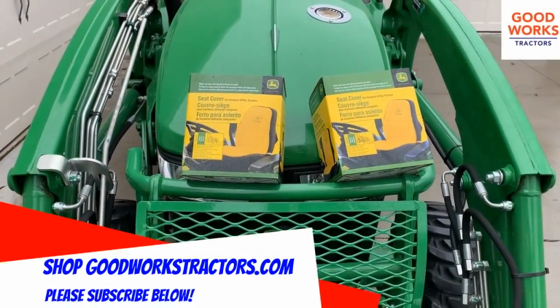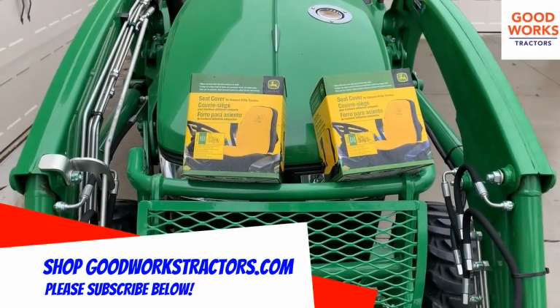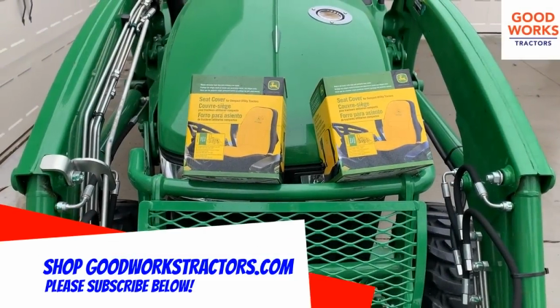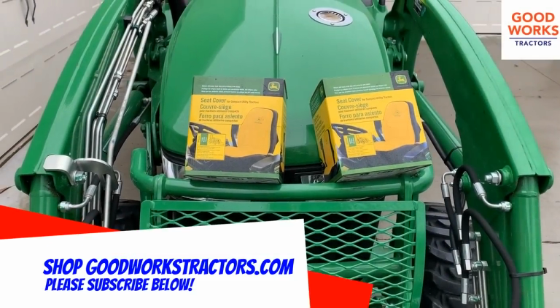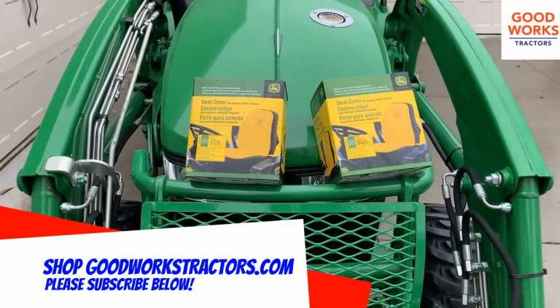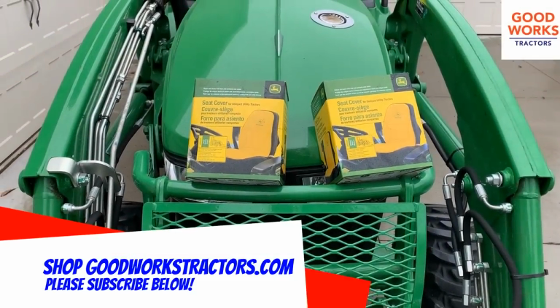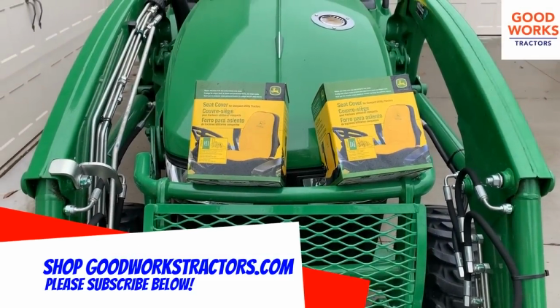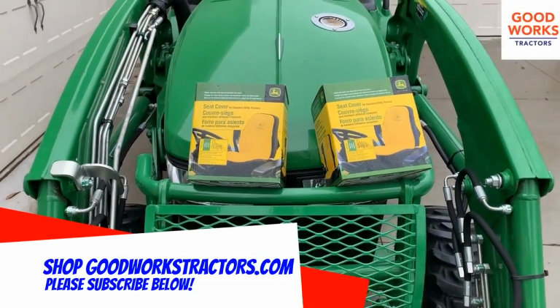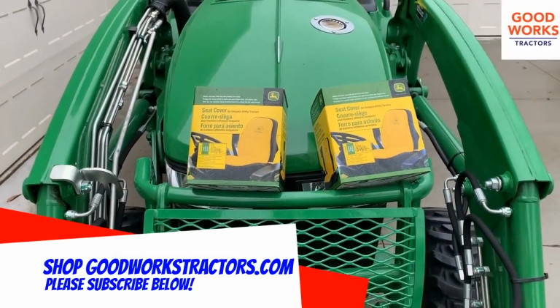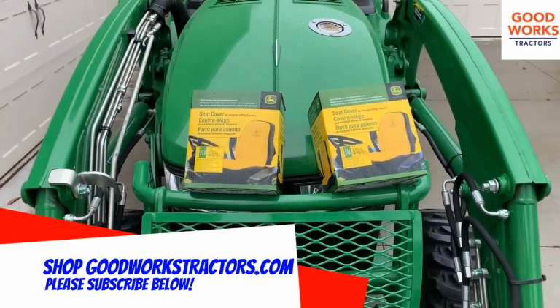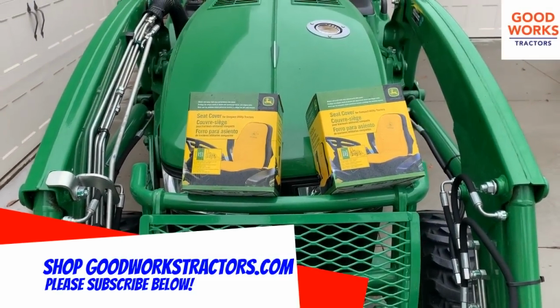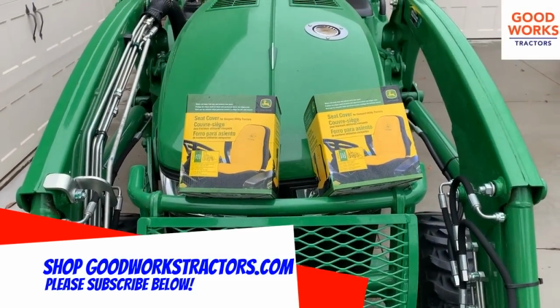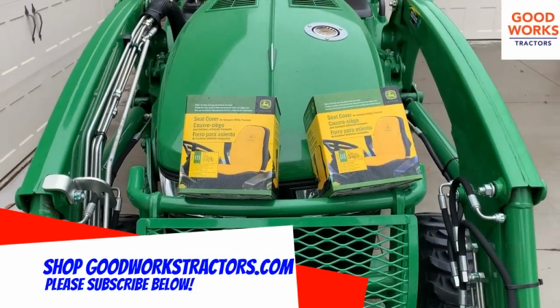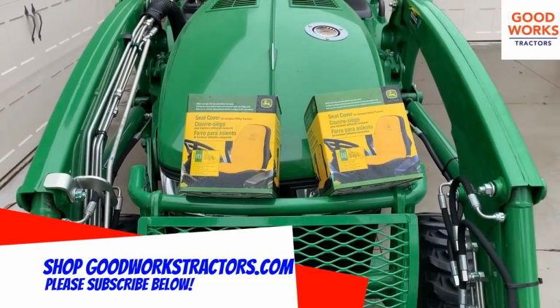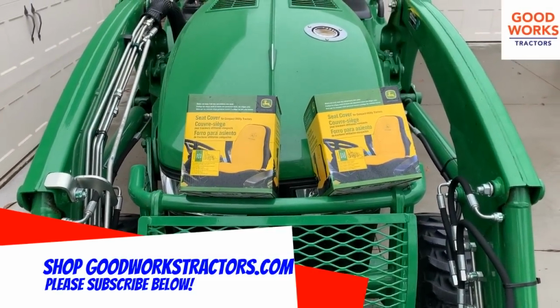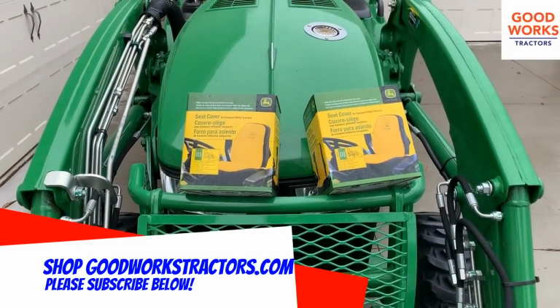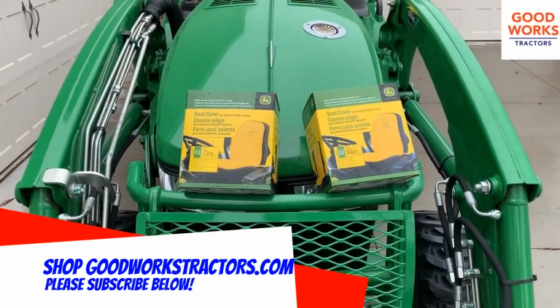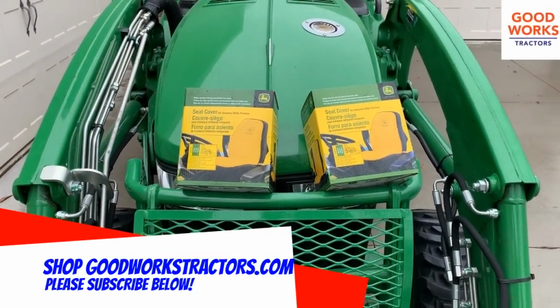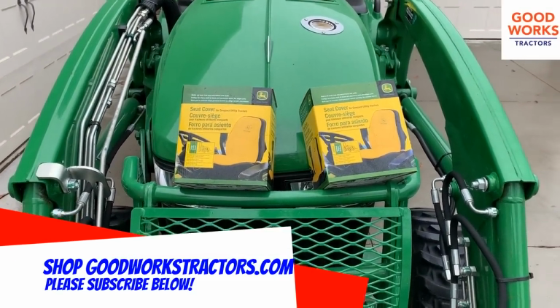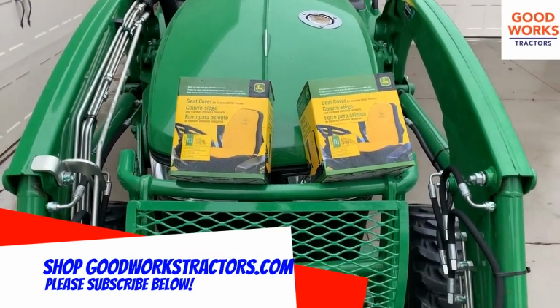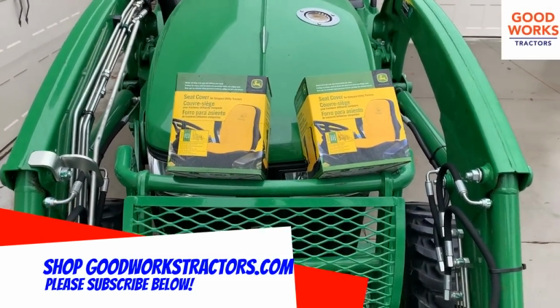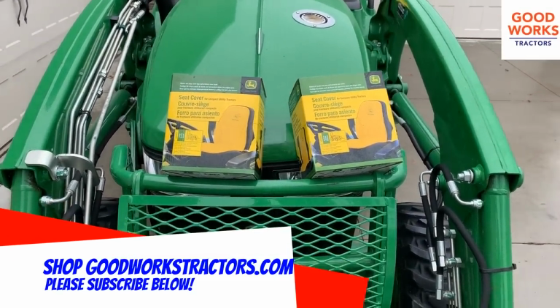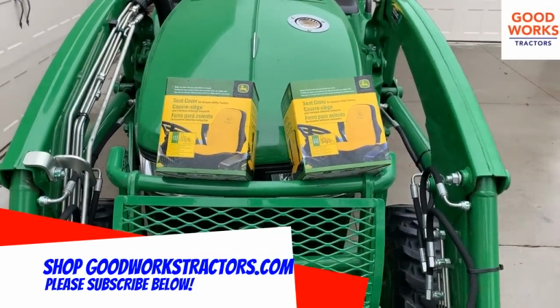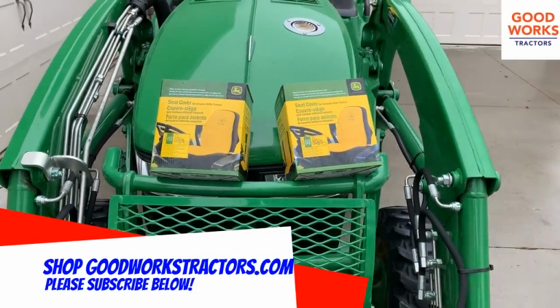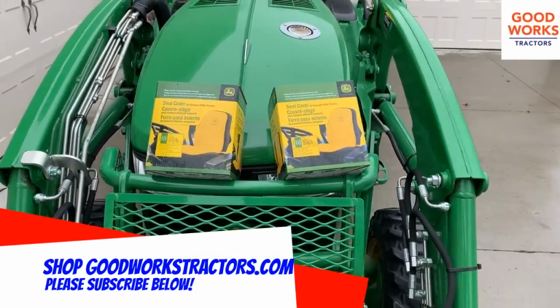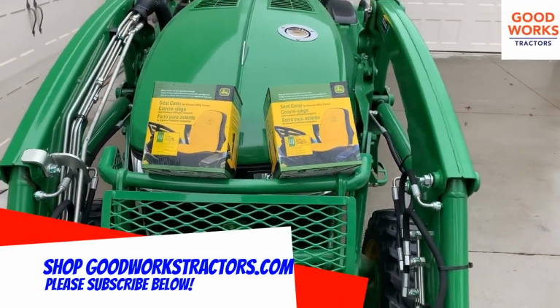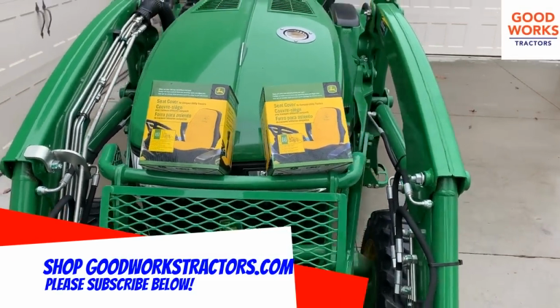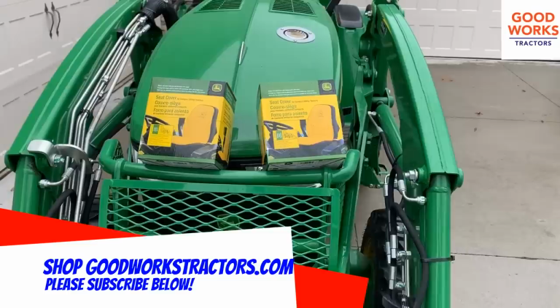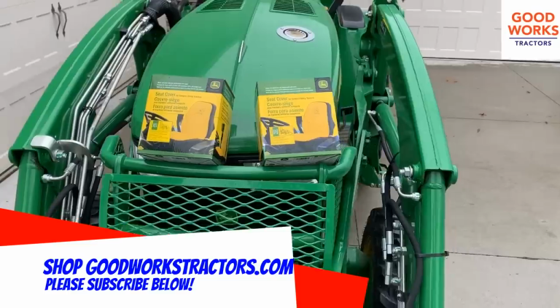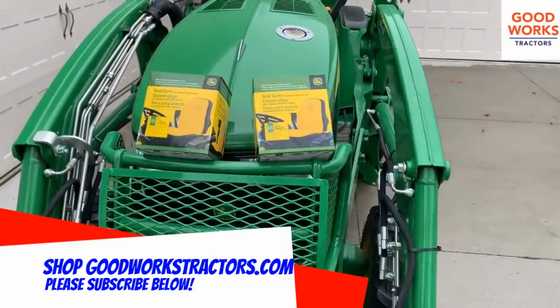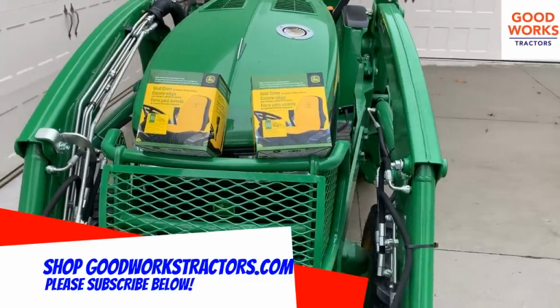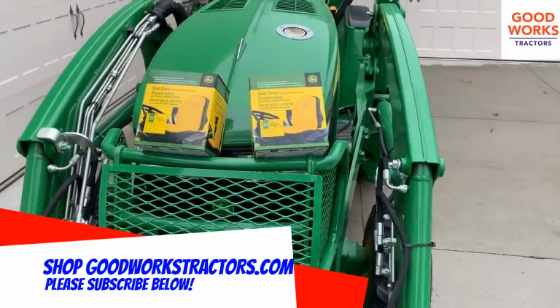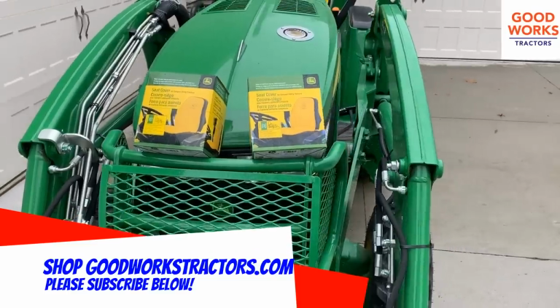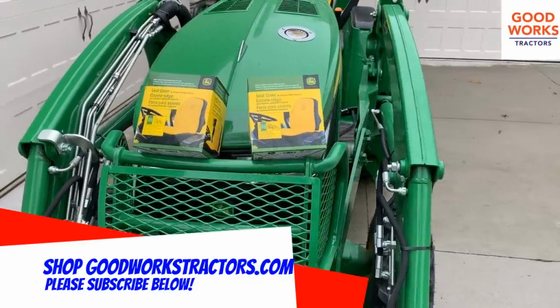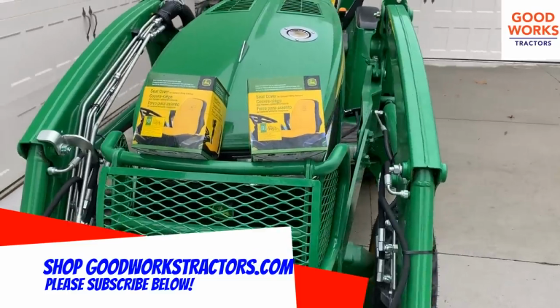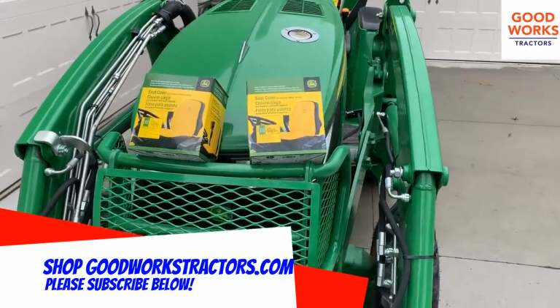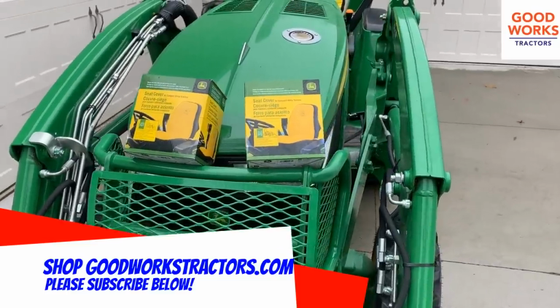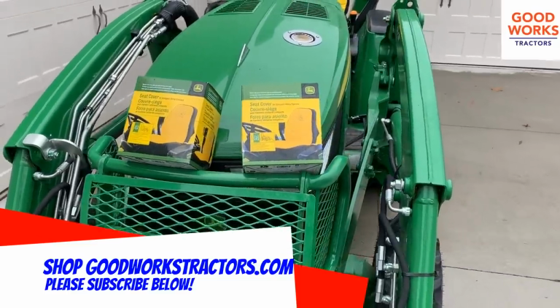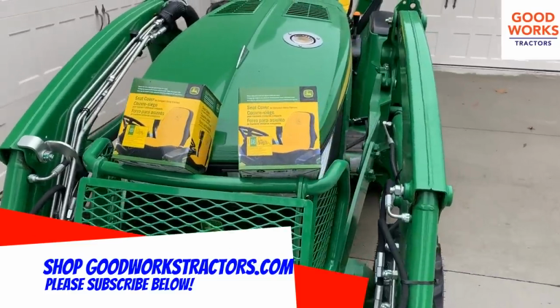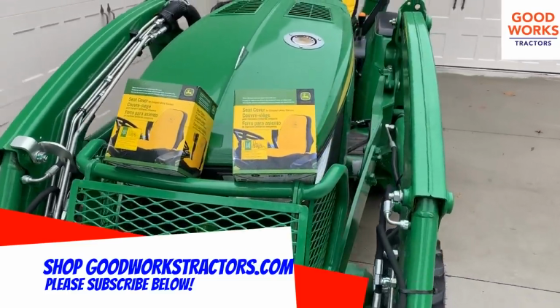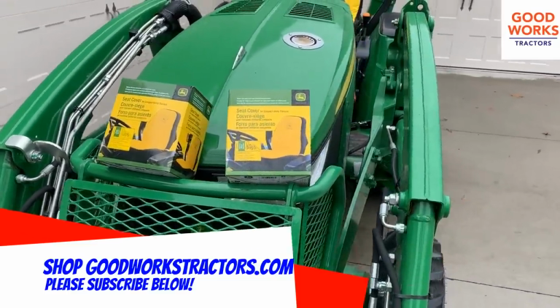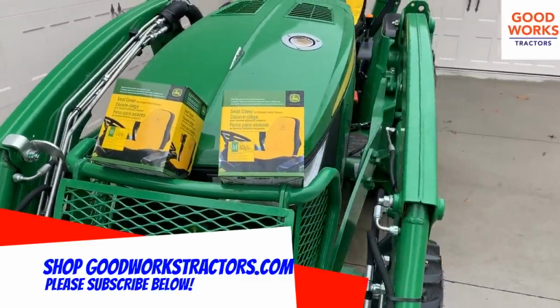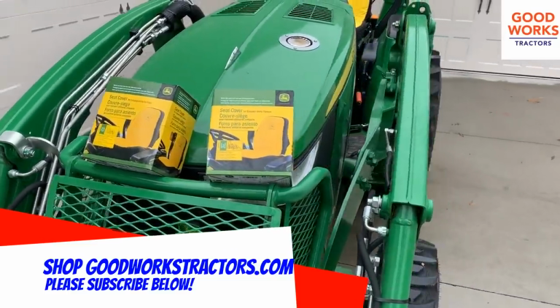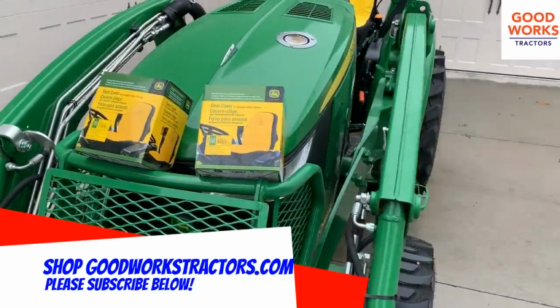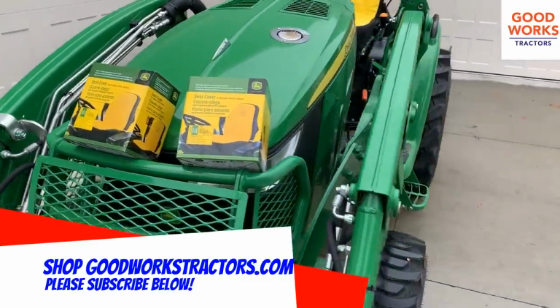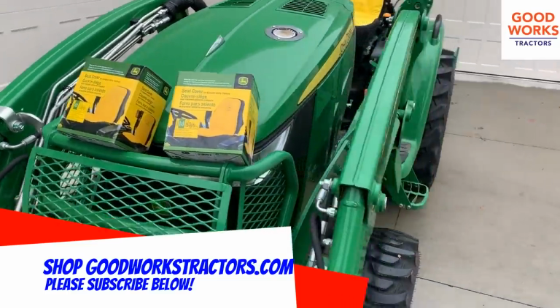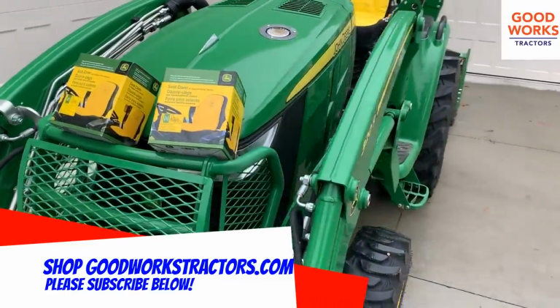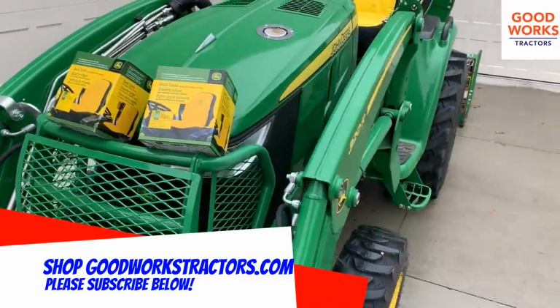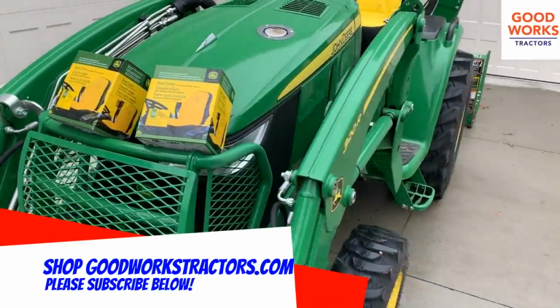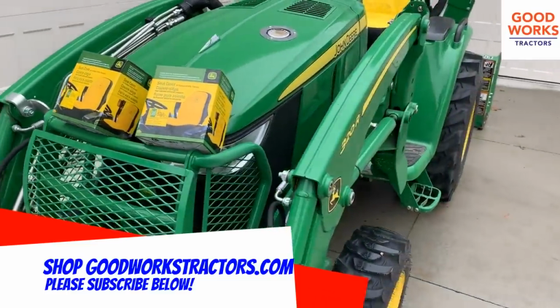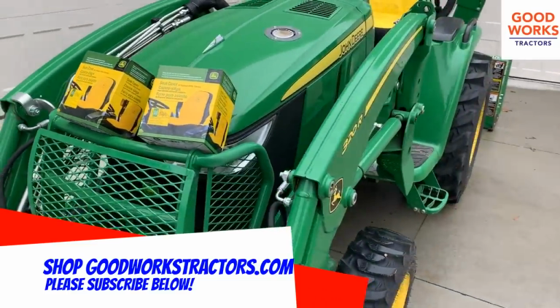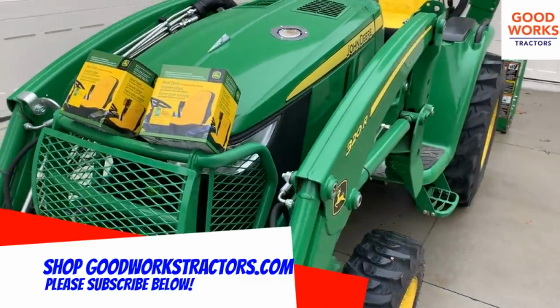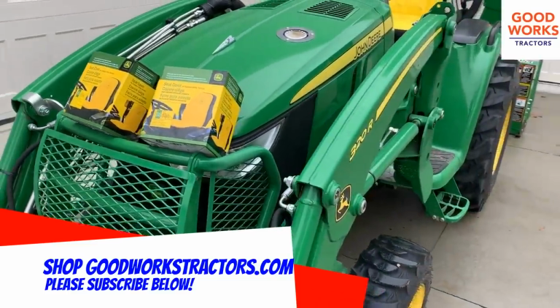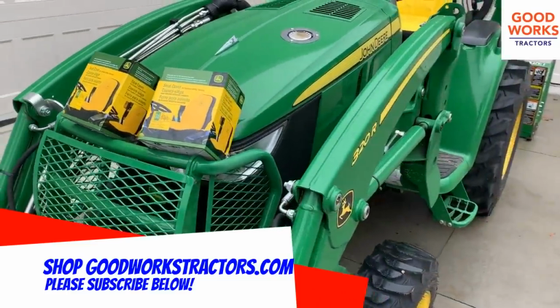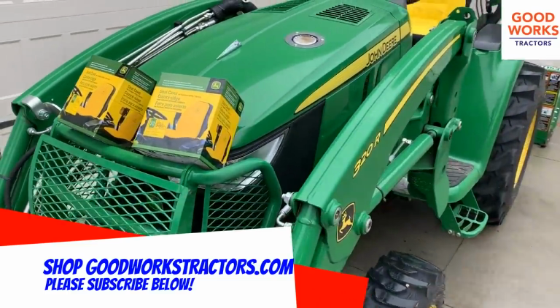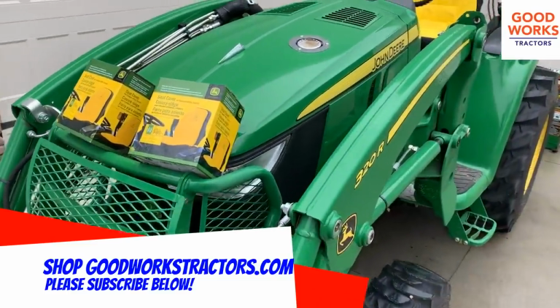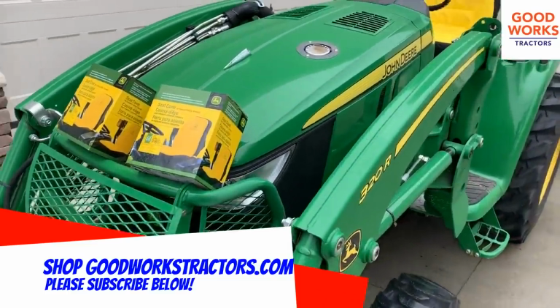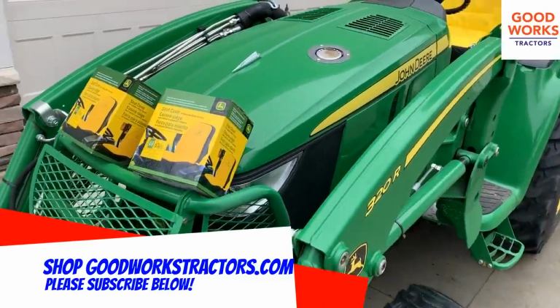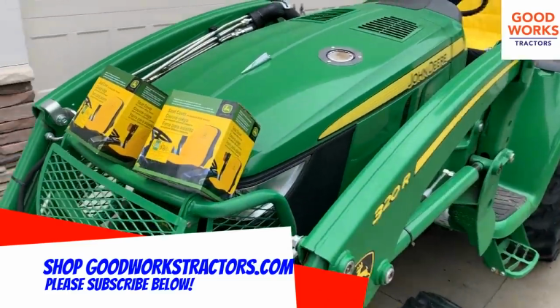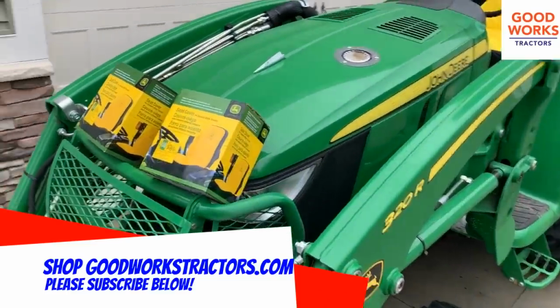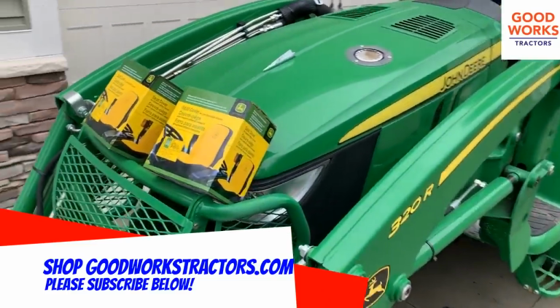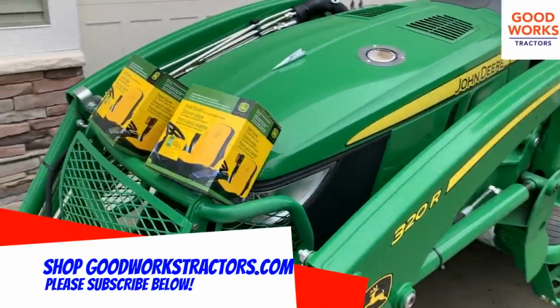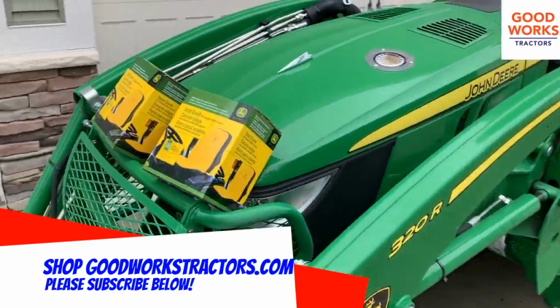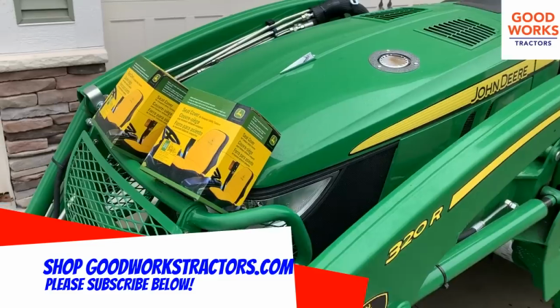Hey there folks, welcome to Good Works Tractors. If you haven't done so yet, make sure you check out GoodWorksTractors.com. Also, take a moment and subscribe to our channel below.